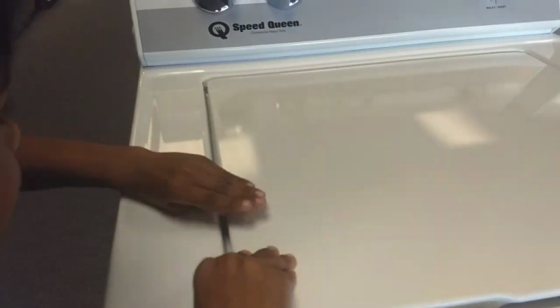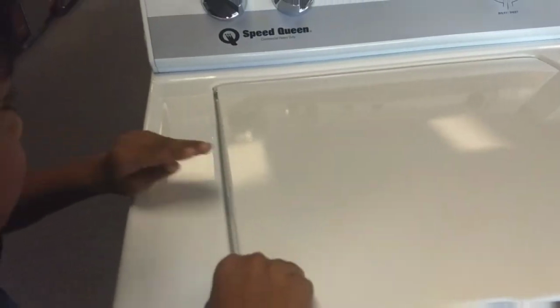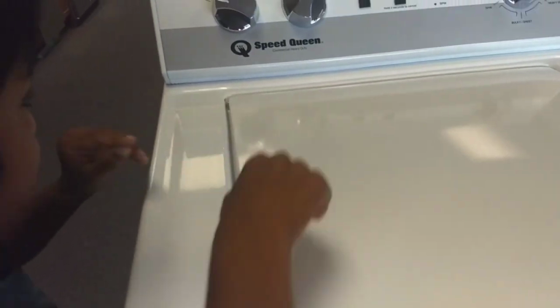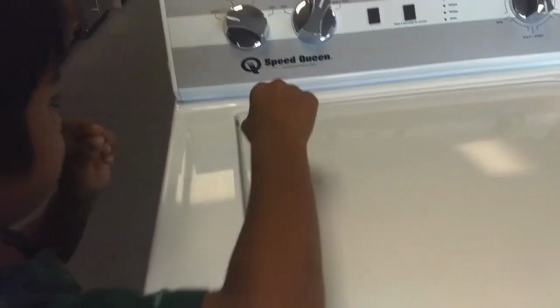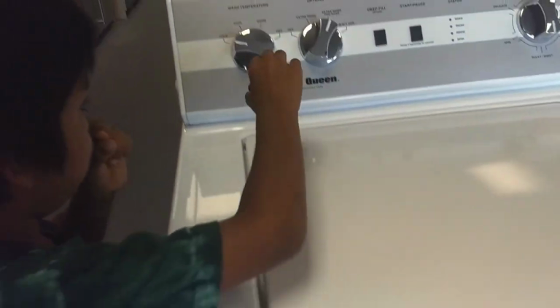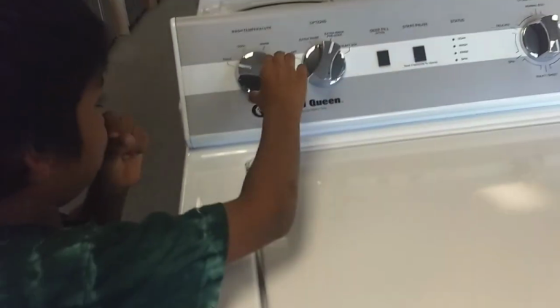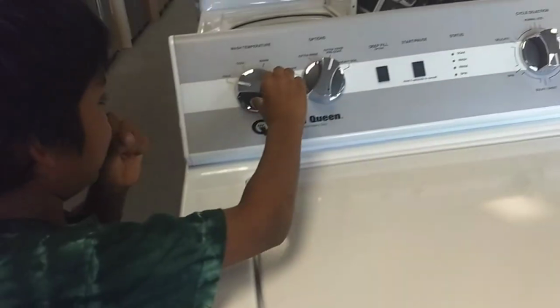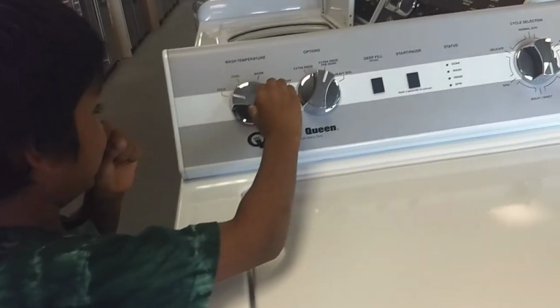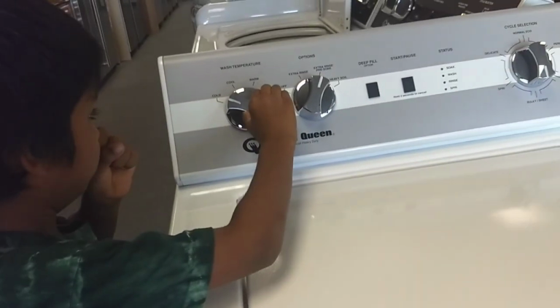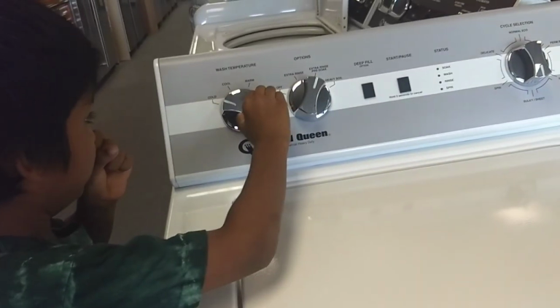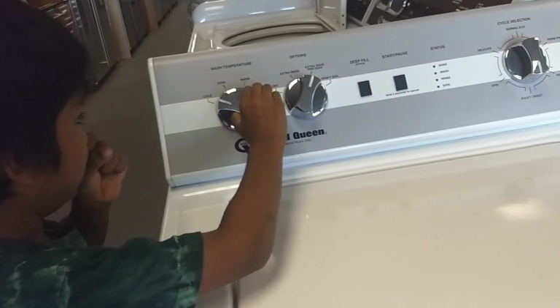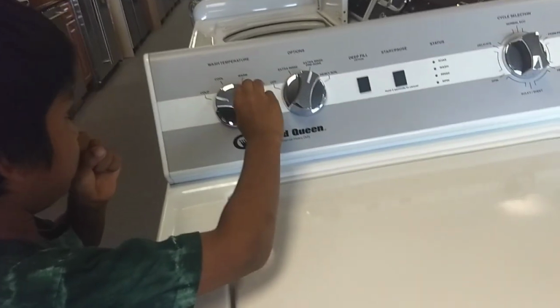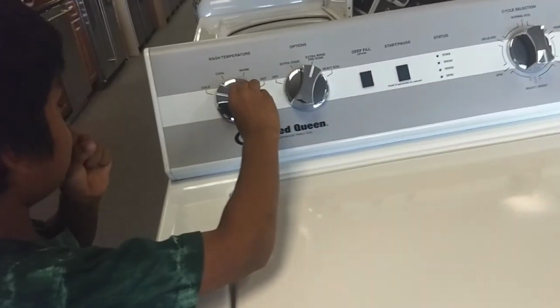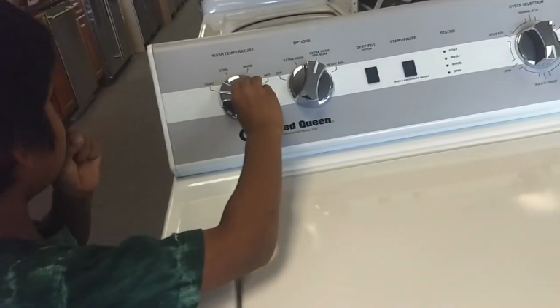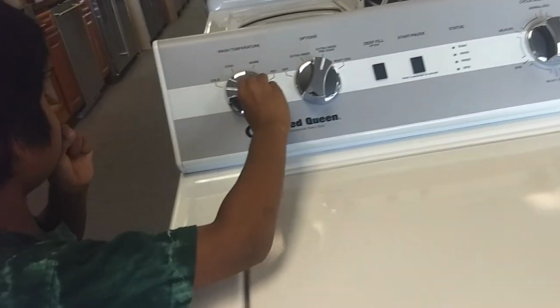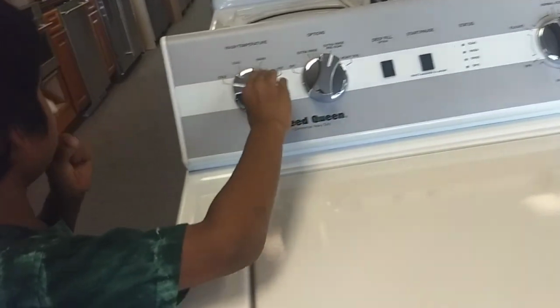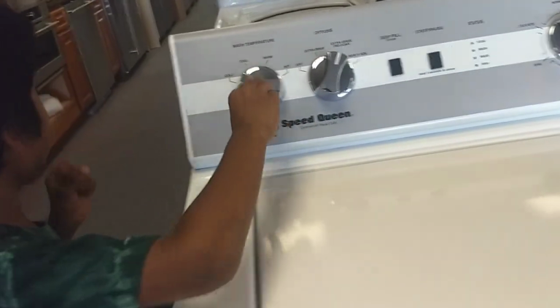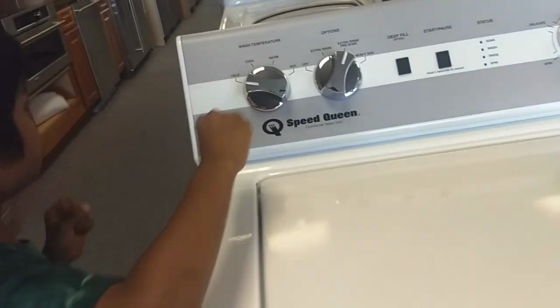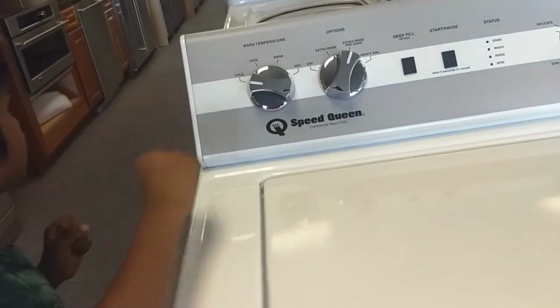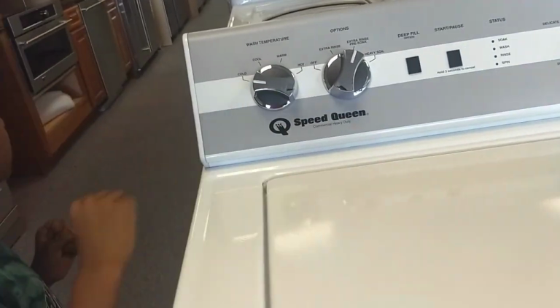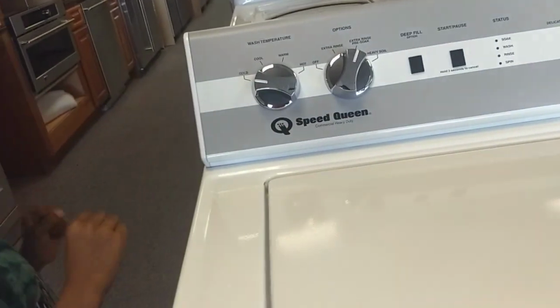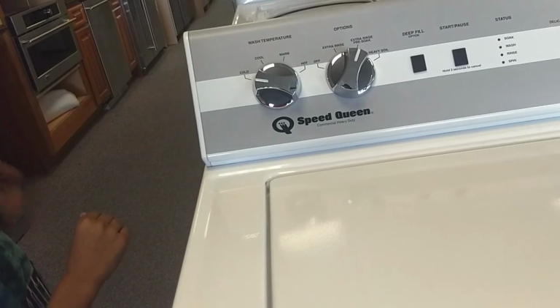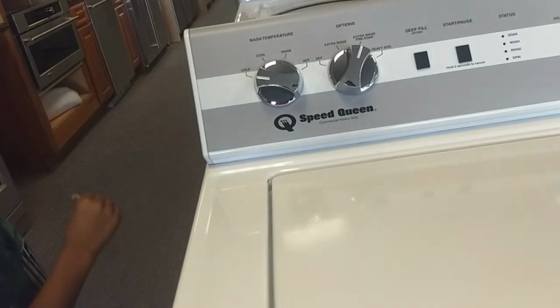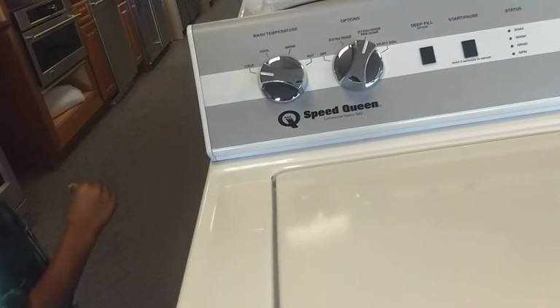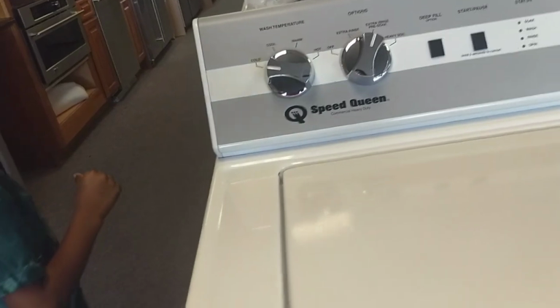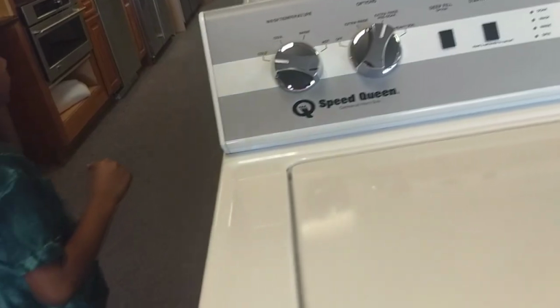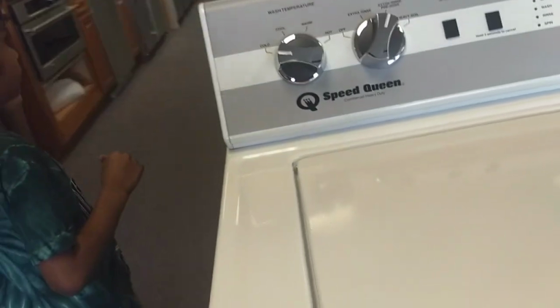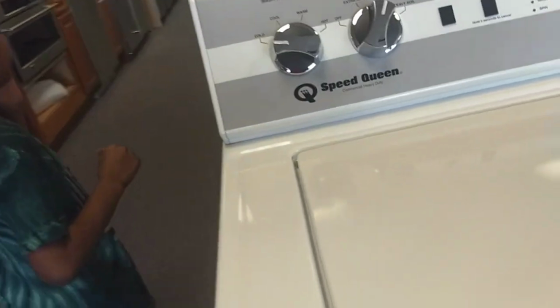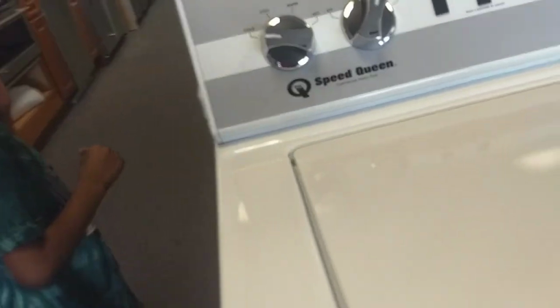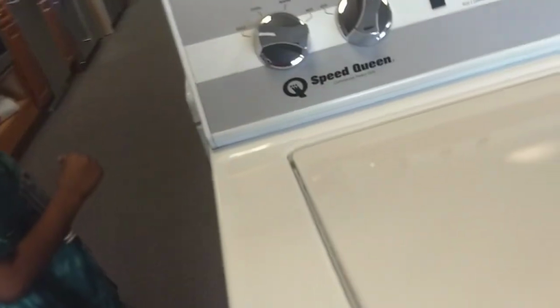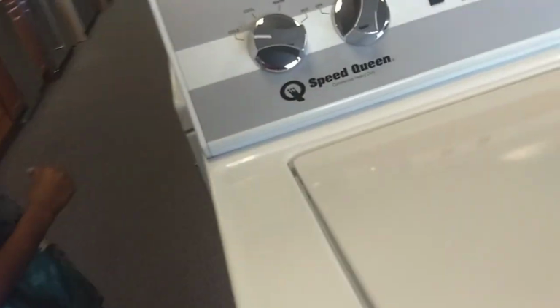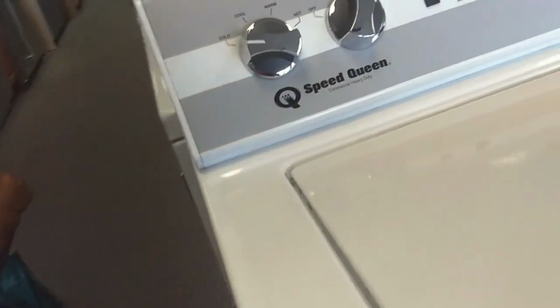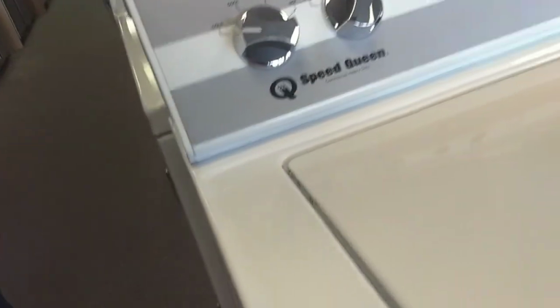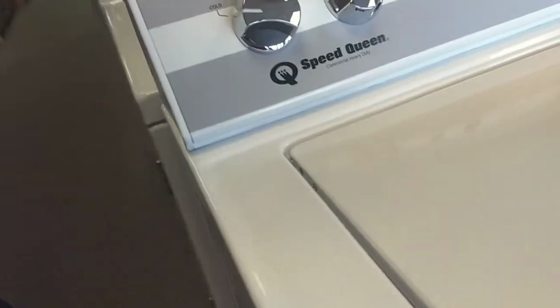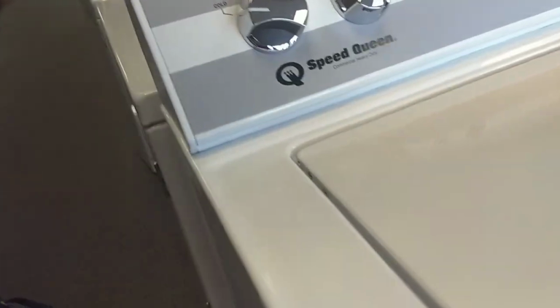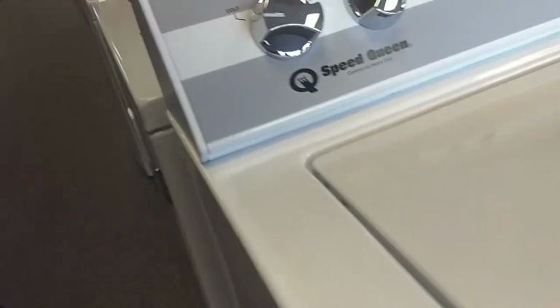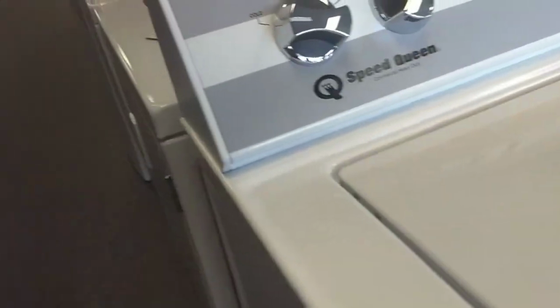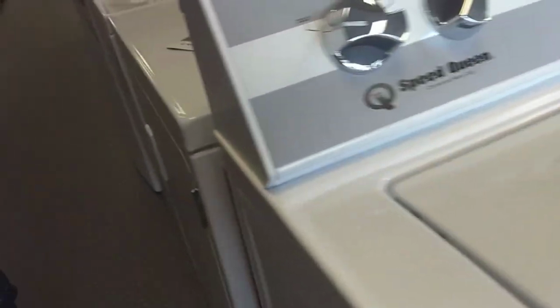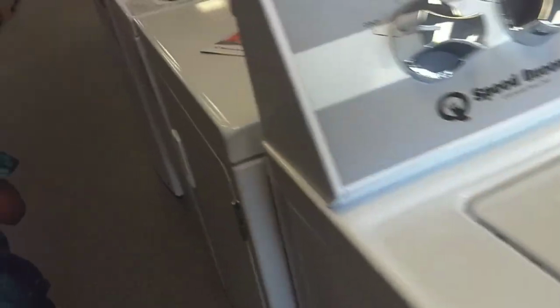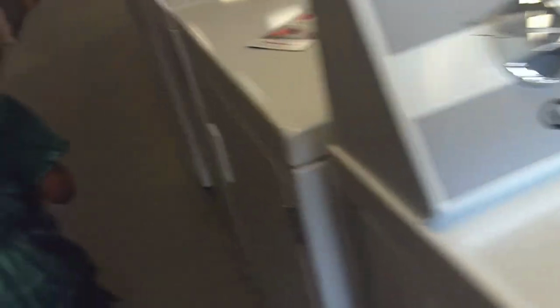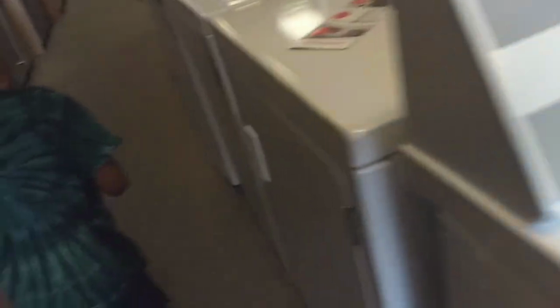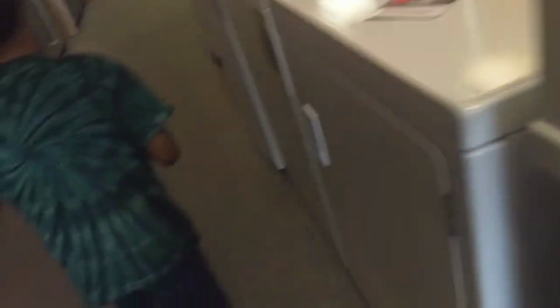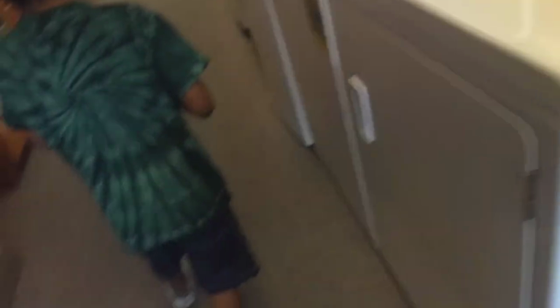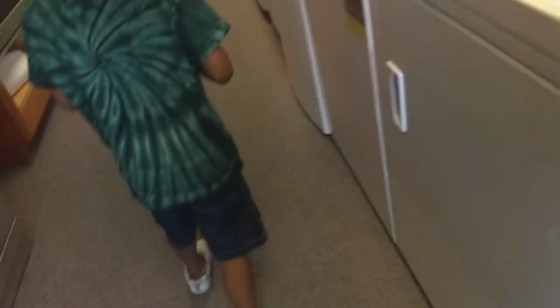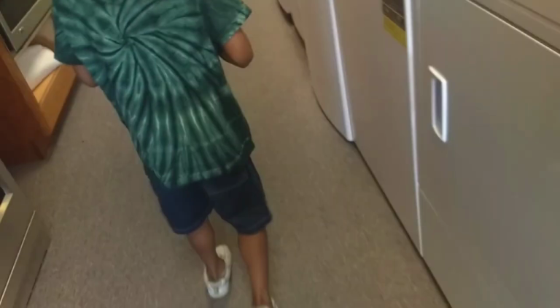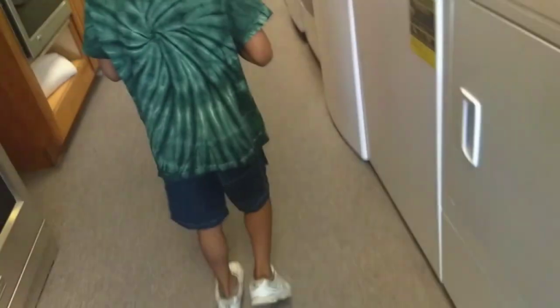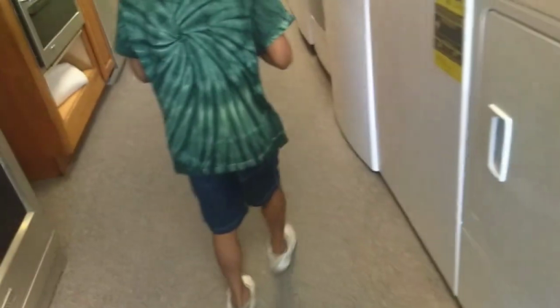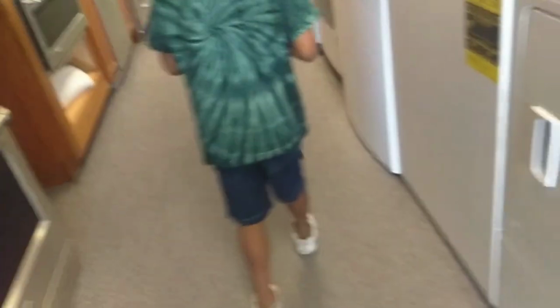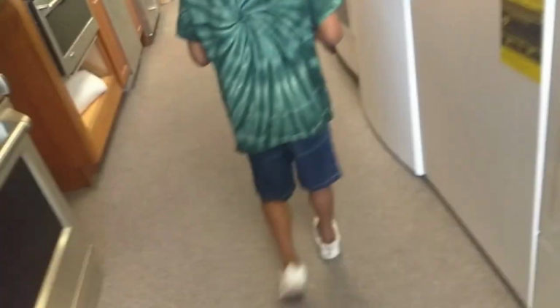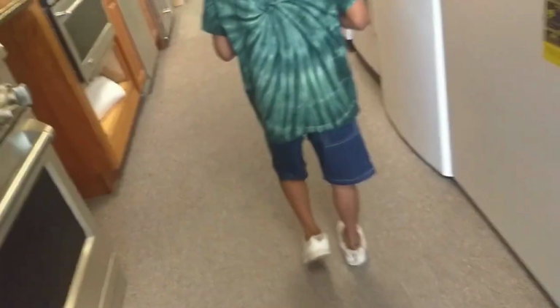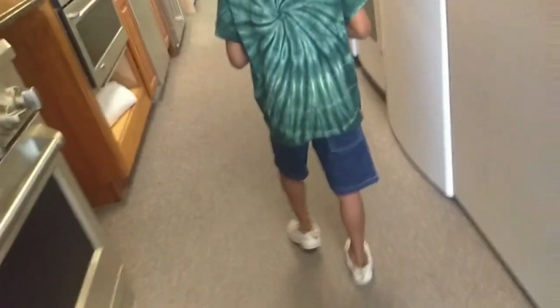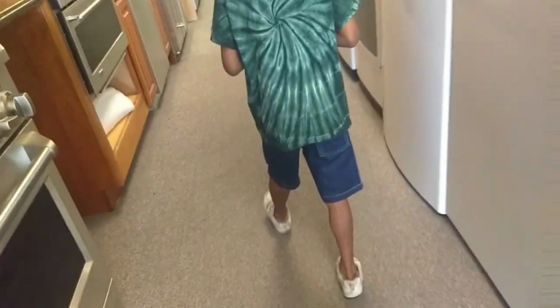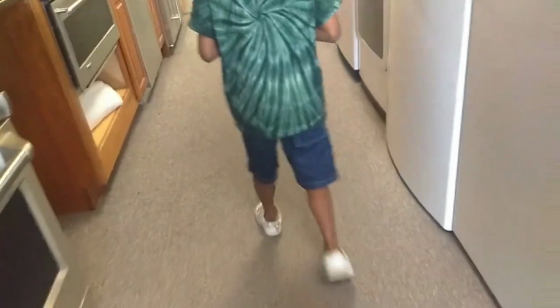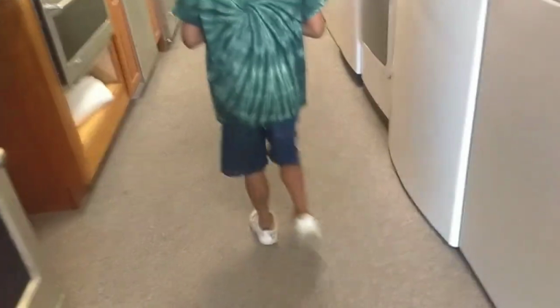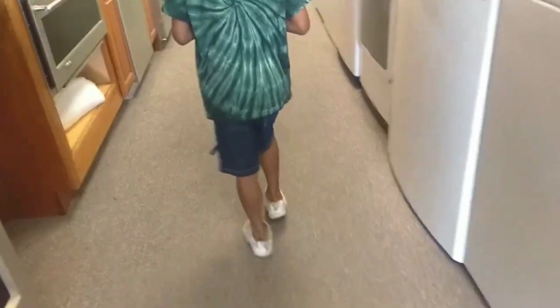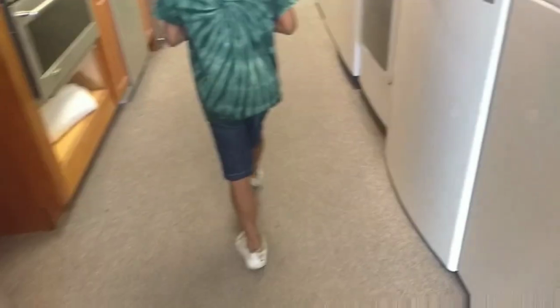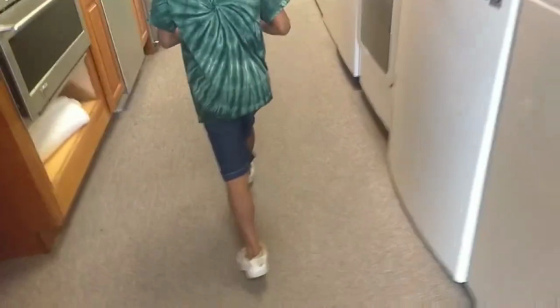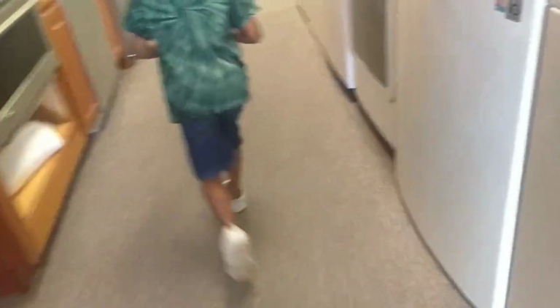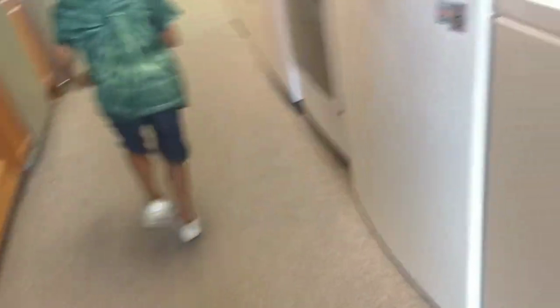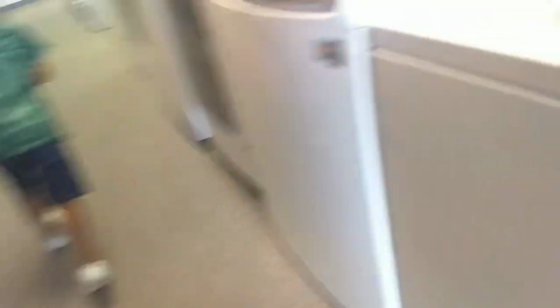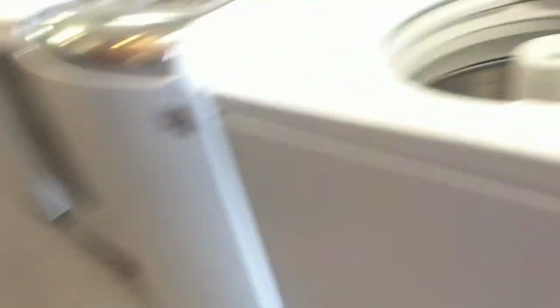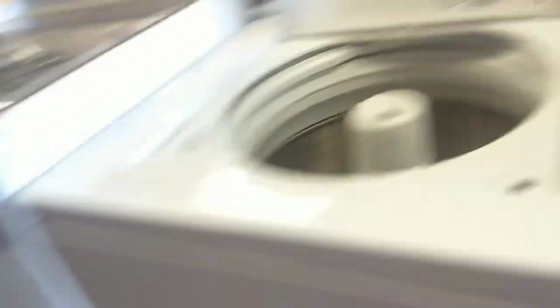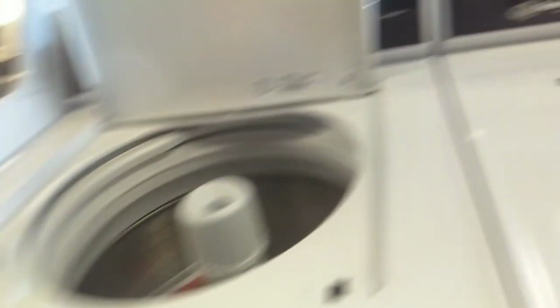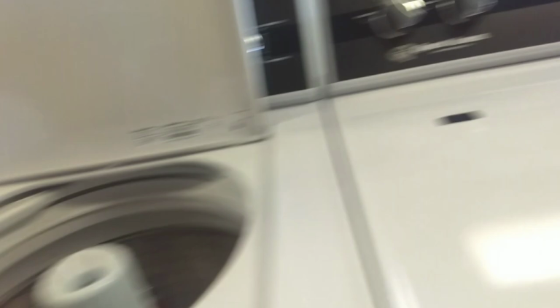There's Speed Queen. There's Speed Queen. Theirs is a little different.